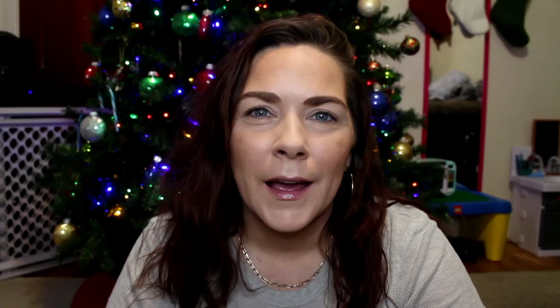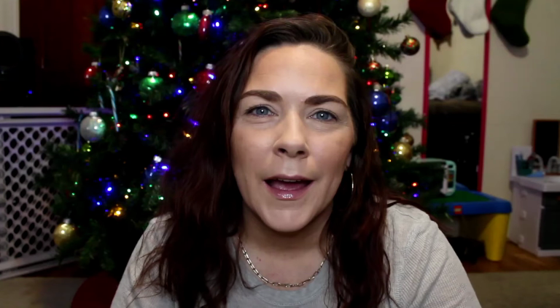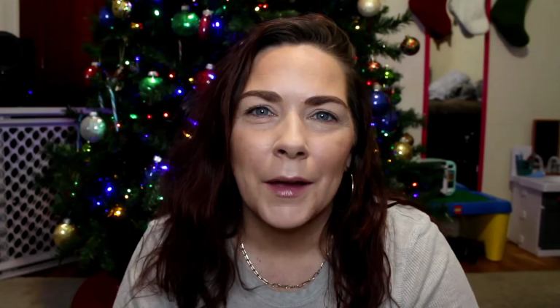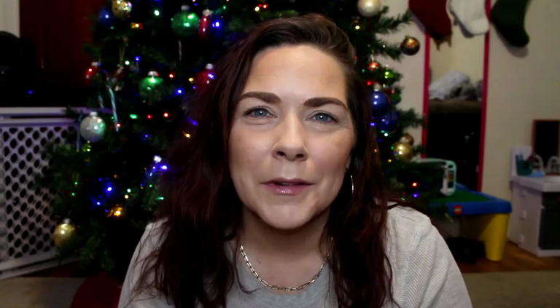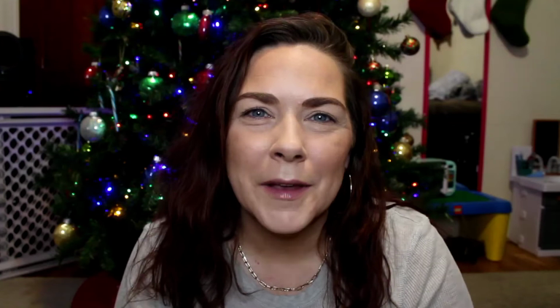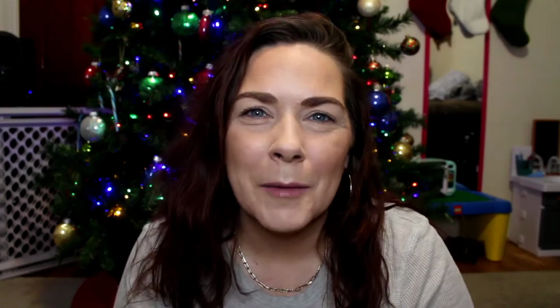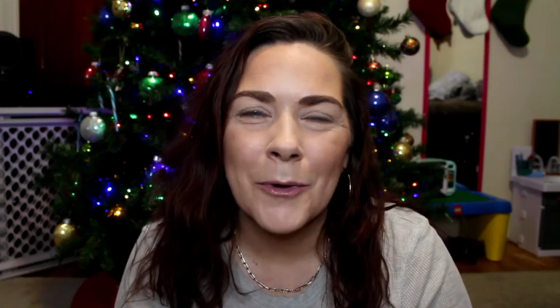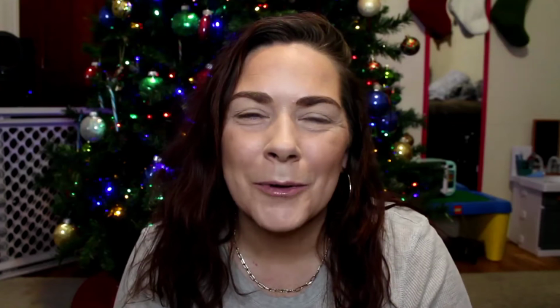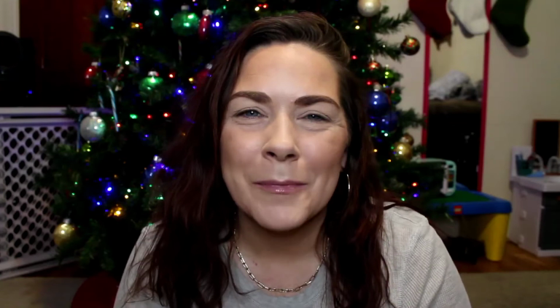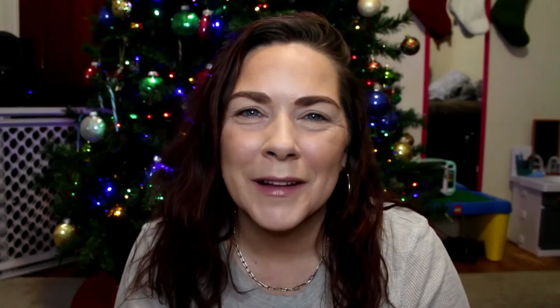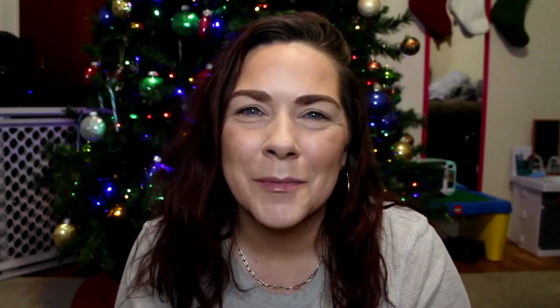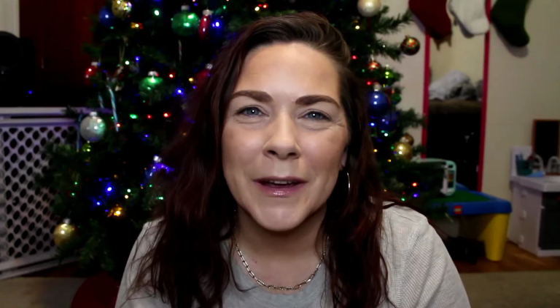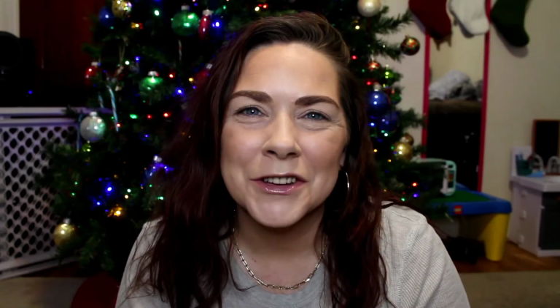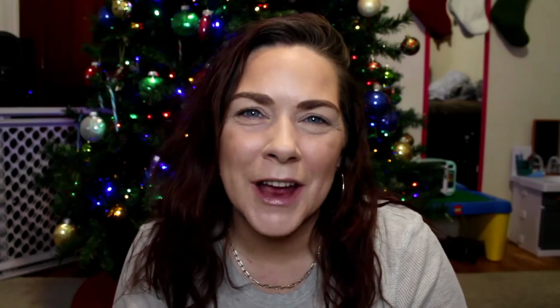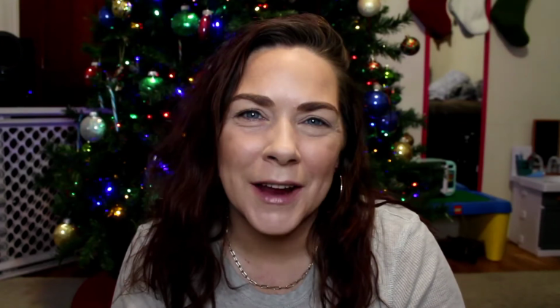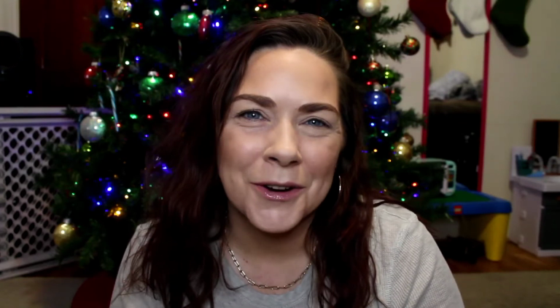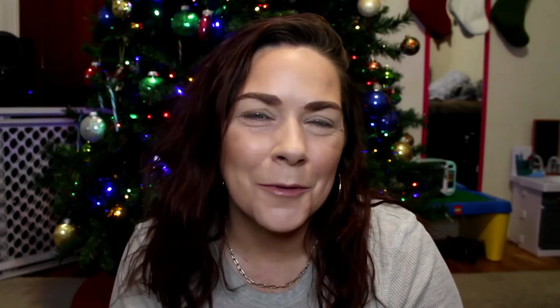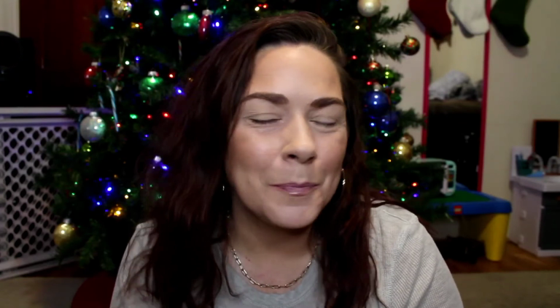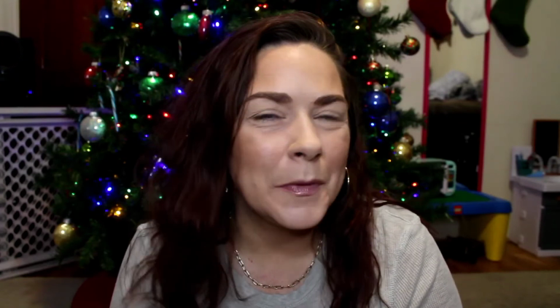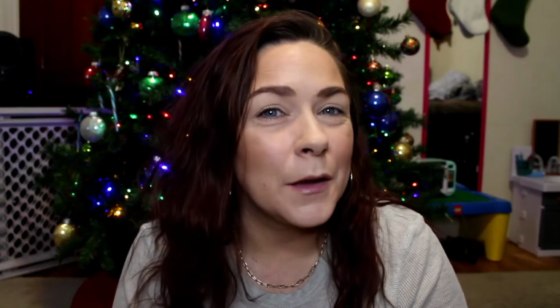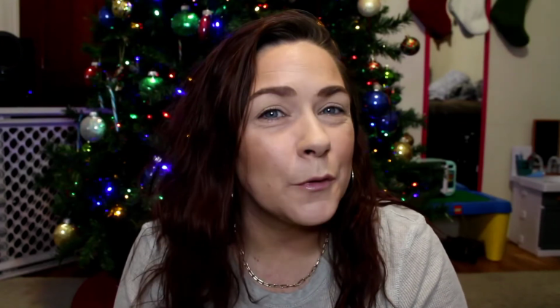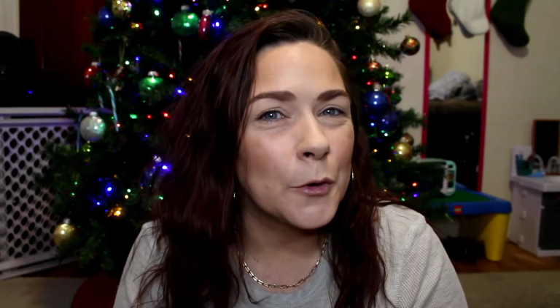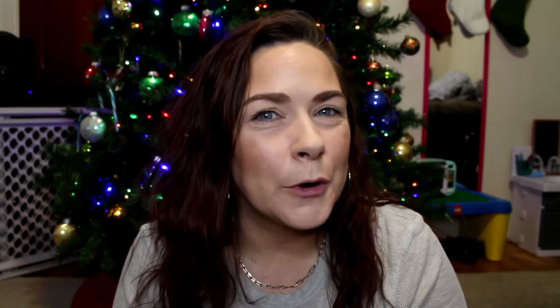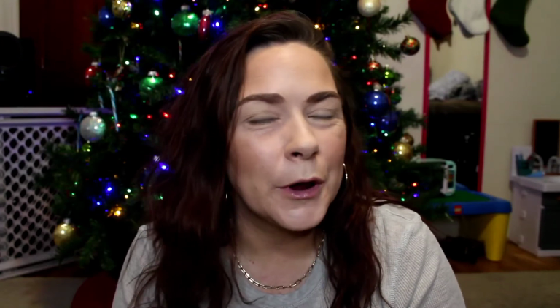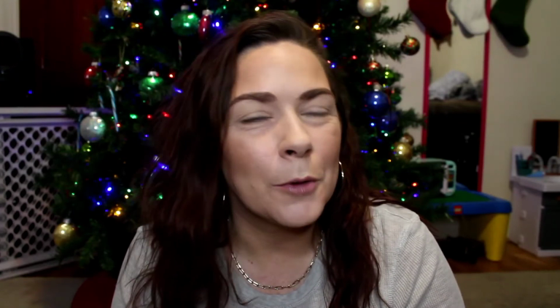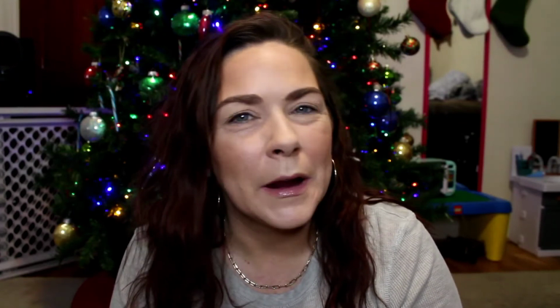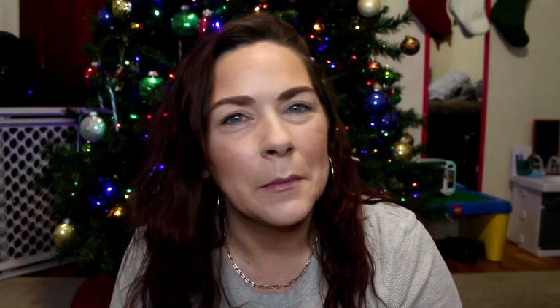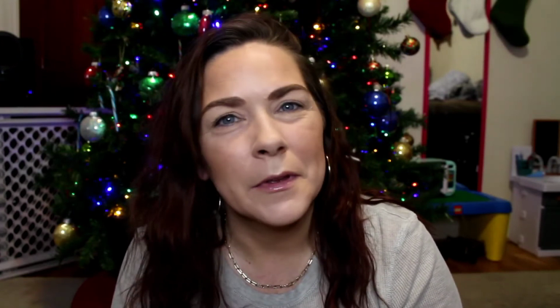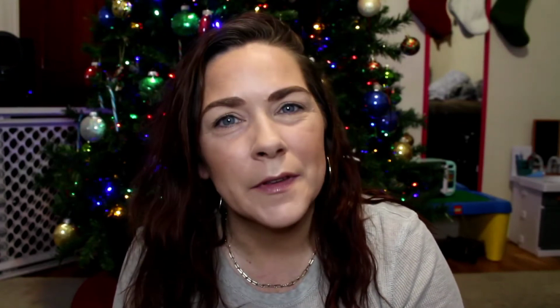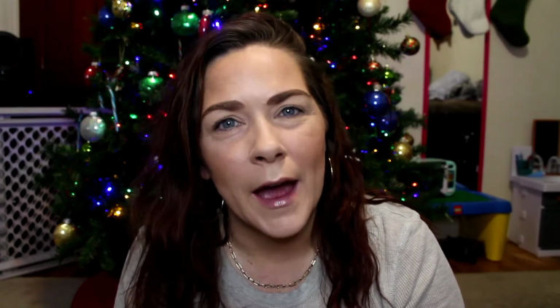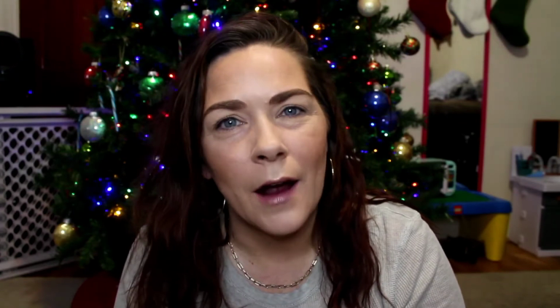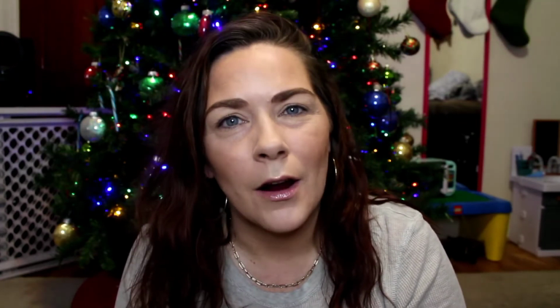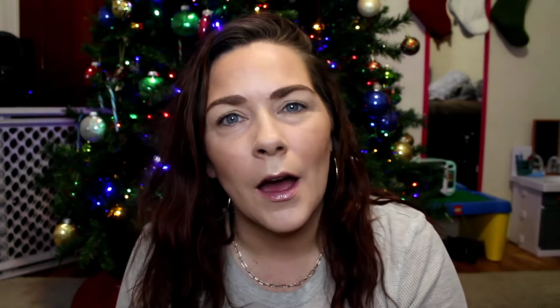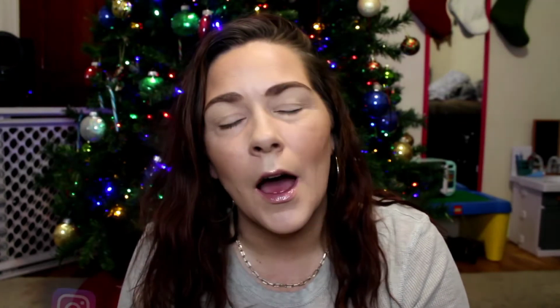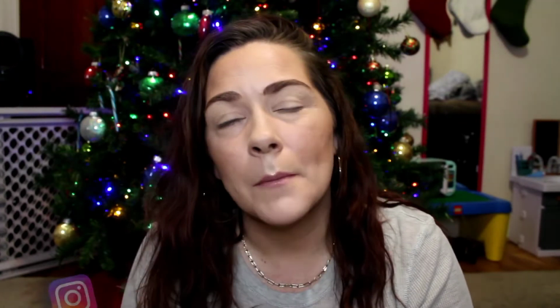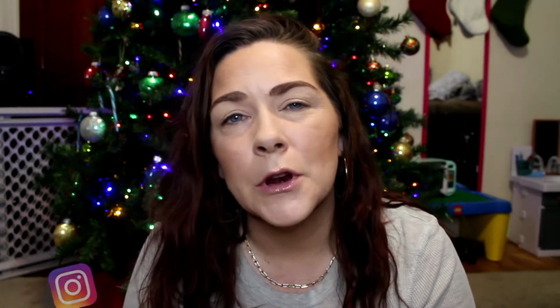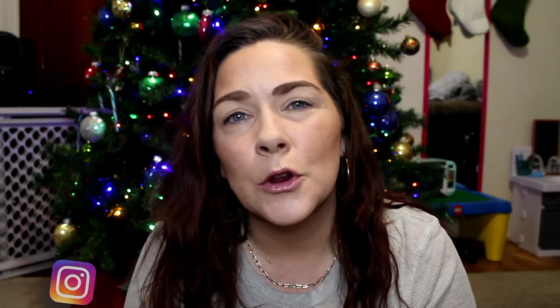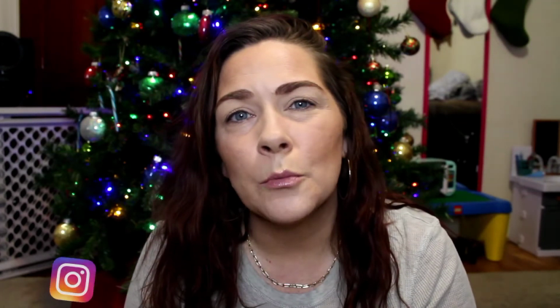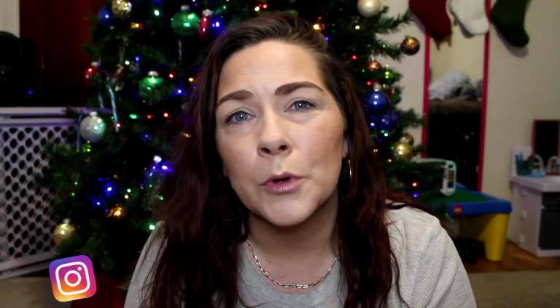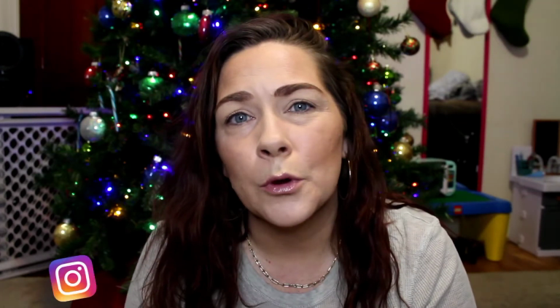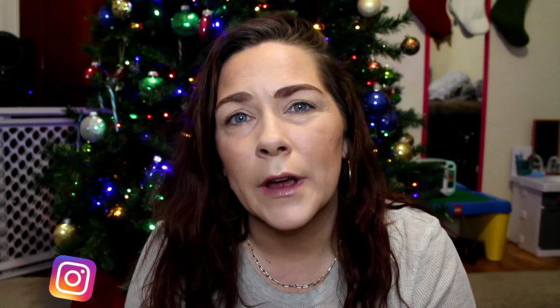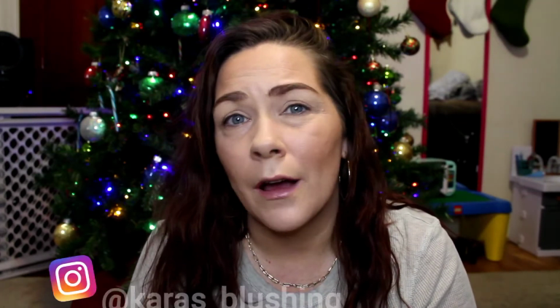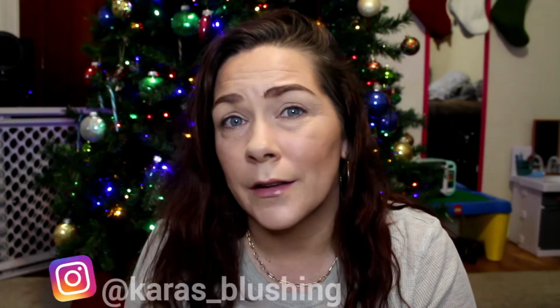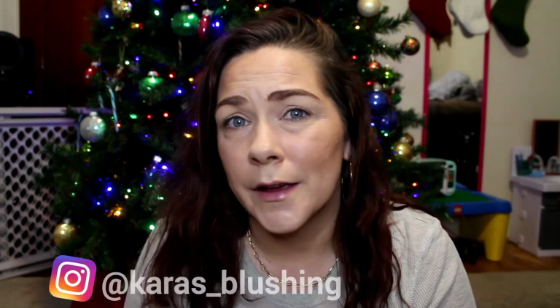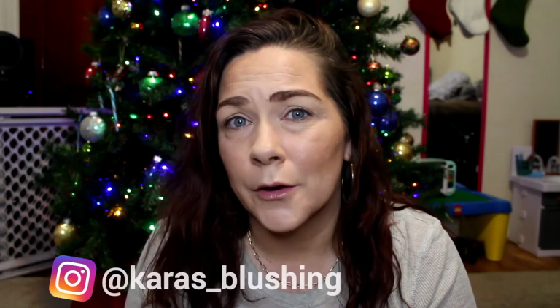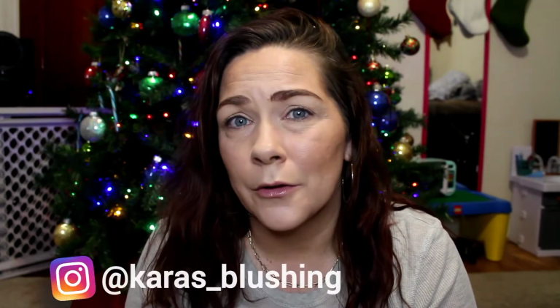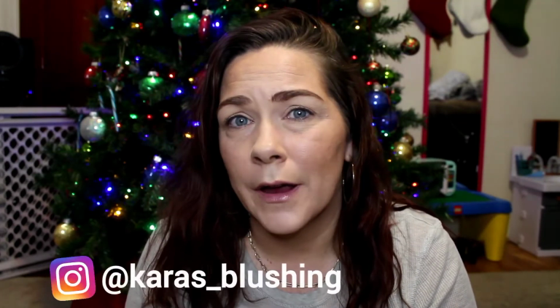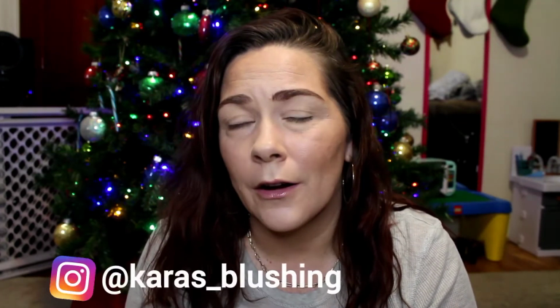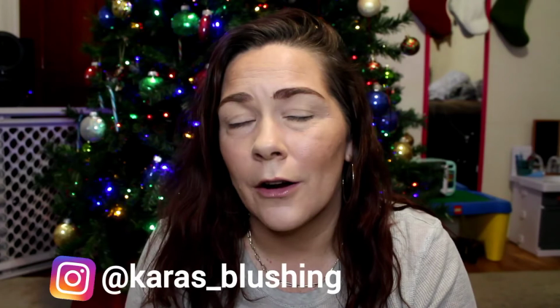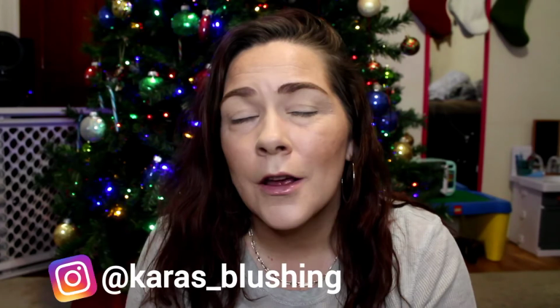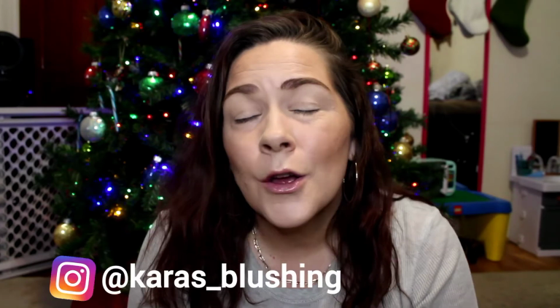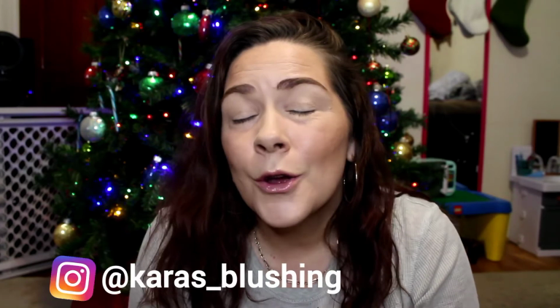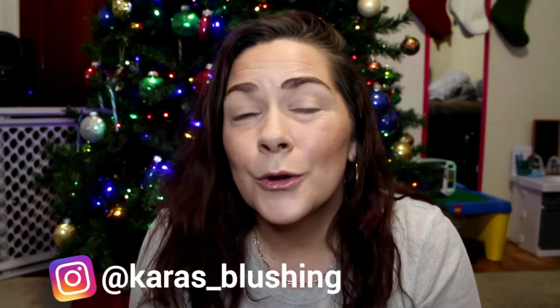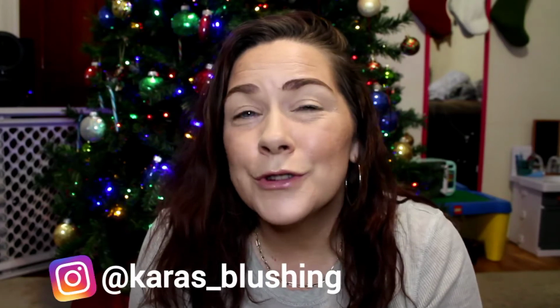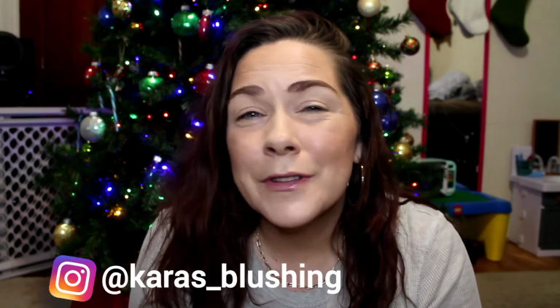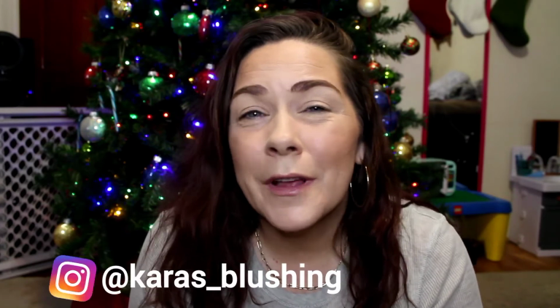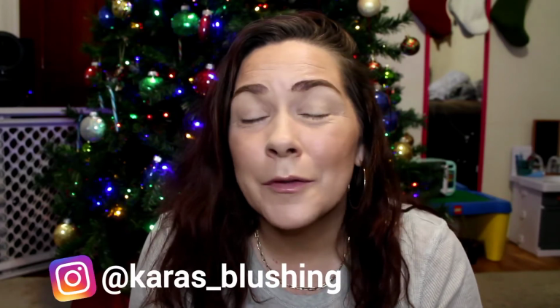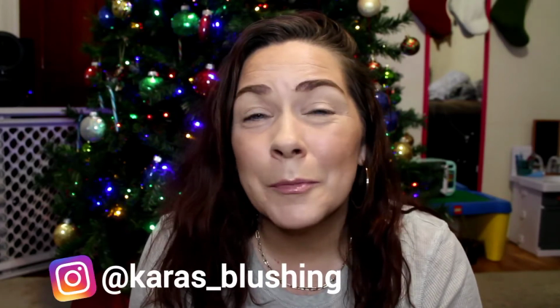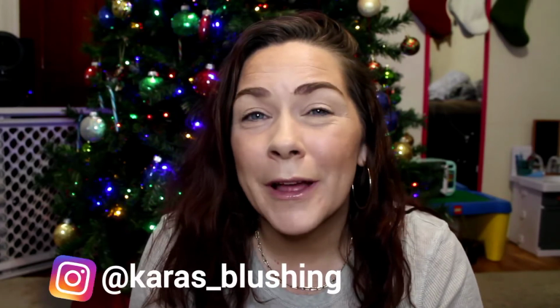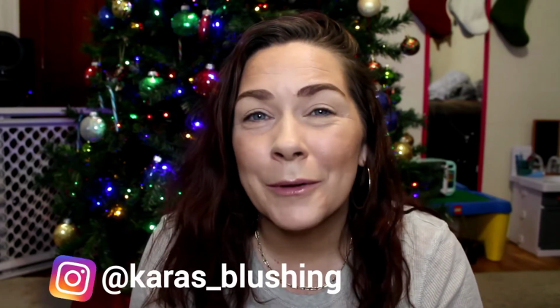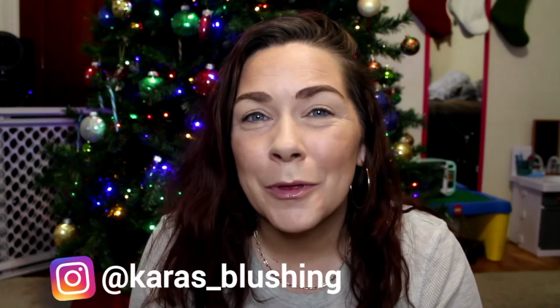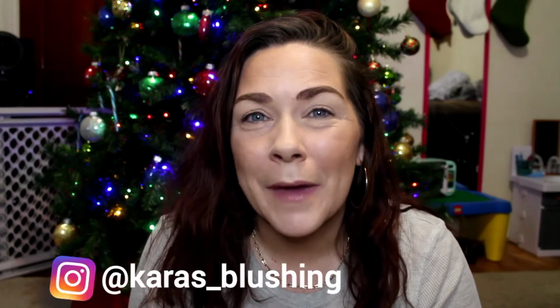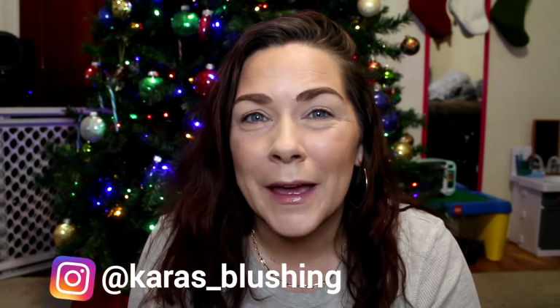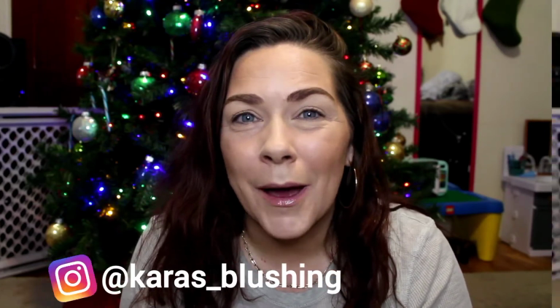Hey, what's up? Welcome back to my channel. If you're new here, my name is Kara. I'm a new beauty content creator who just loves playing with makeup.